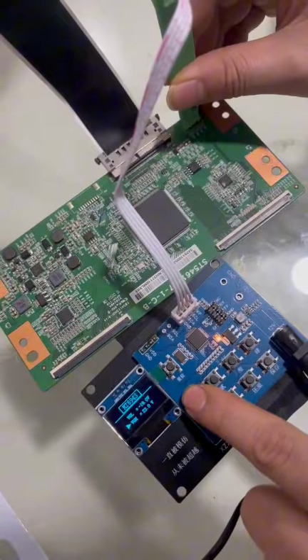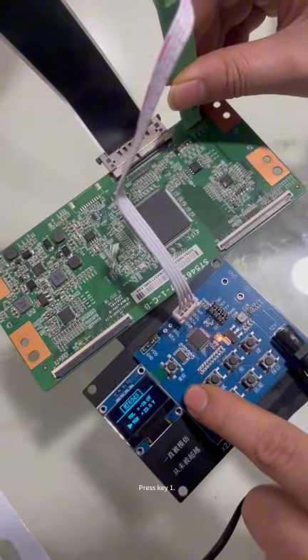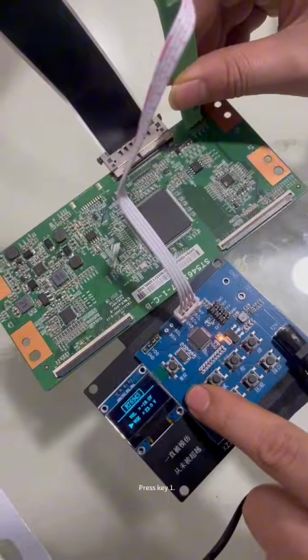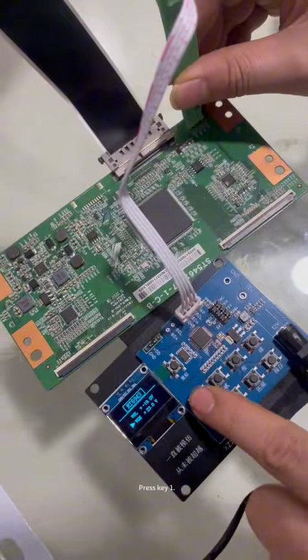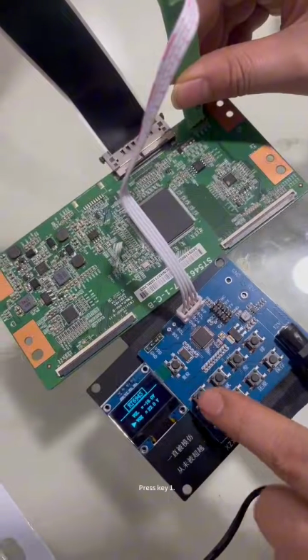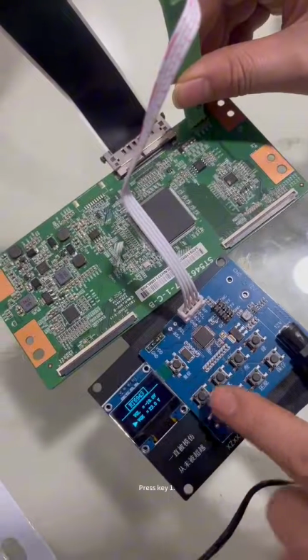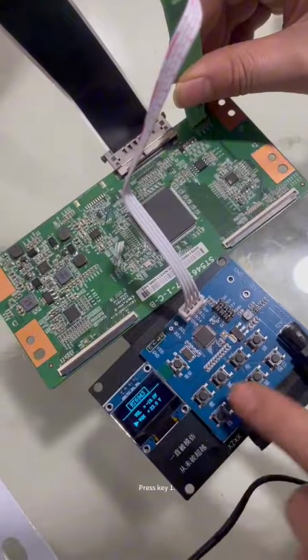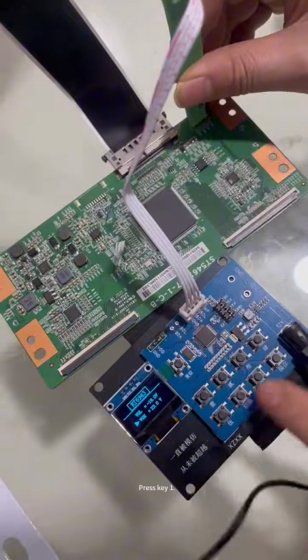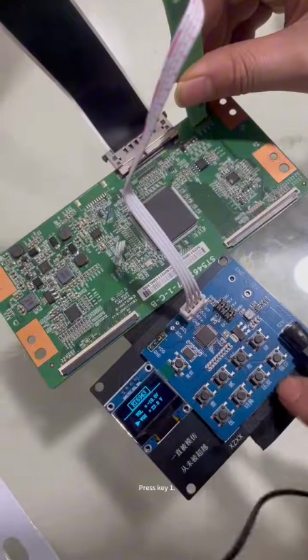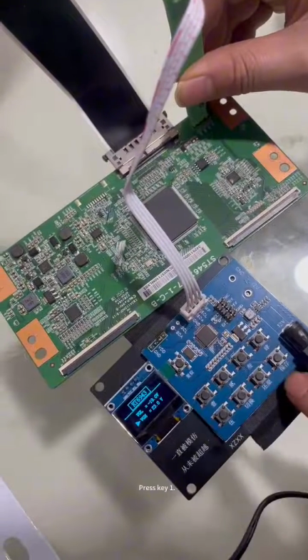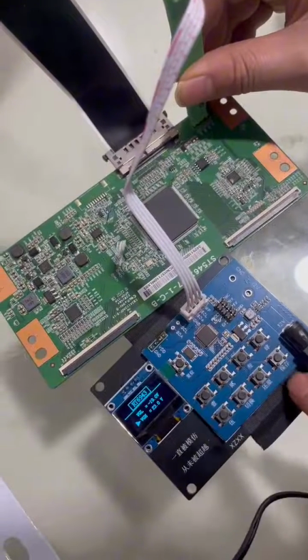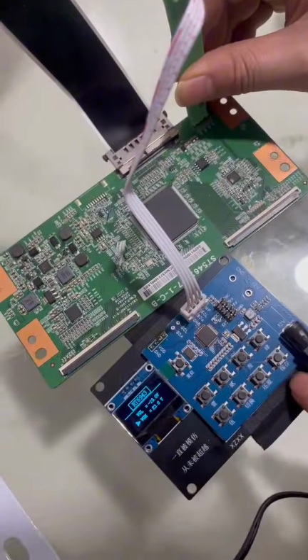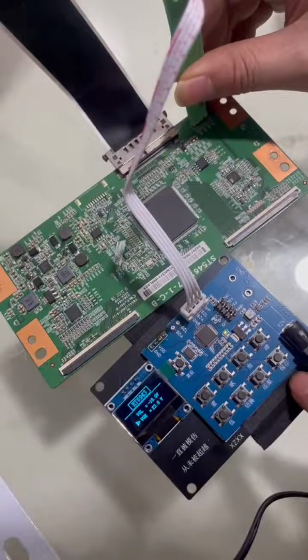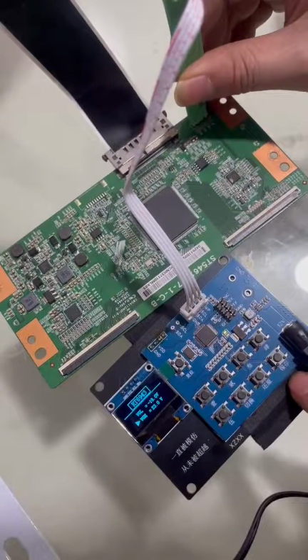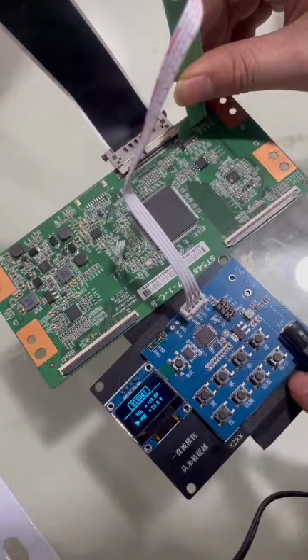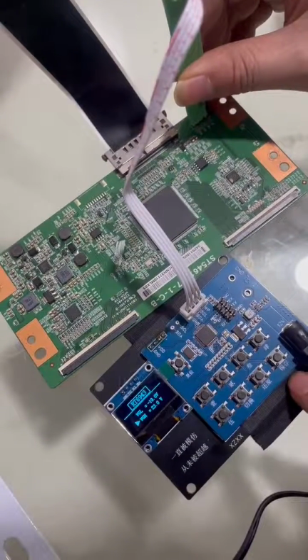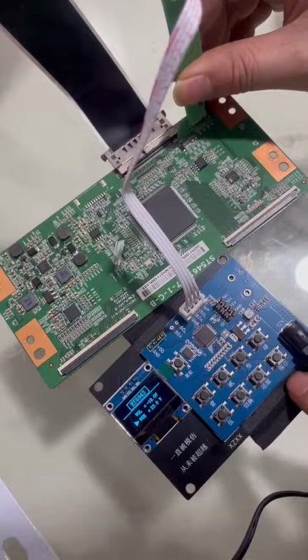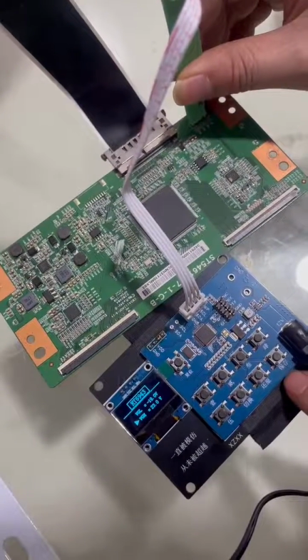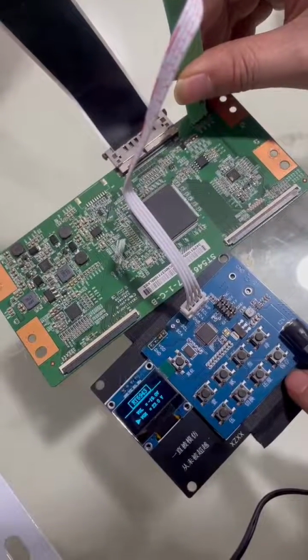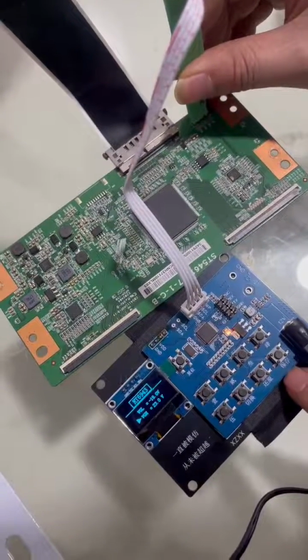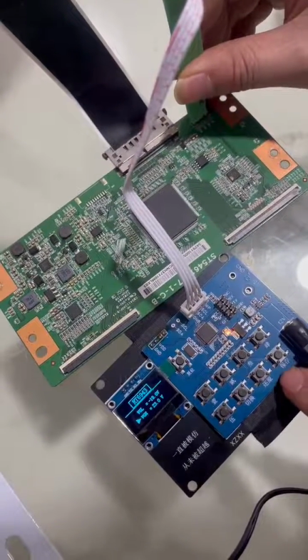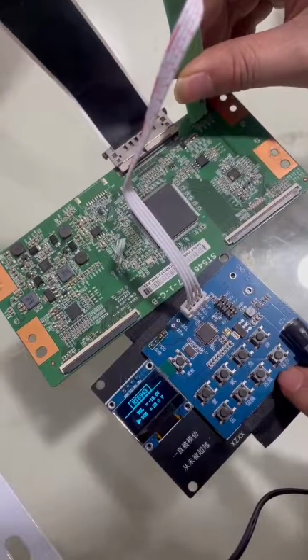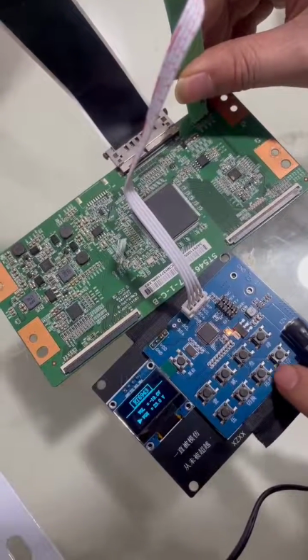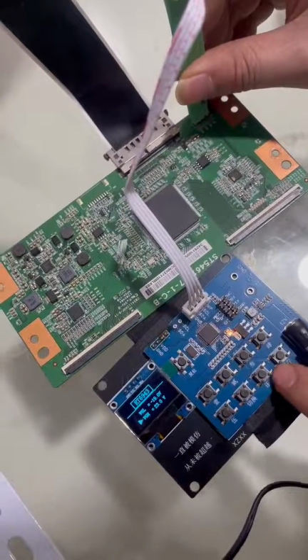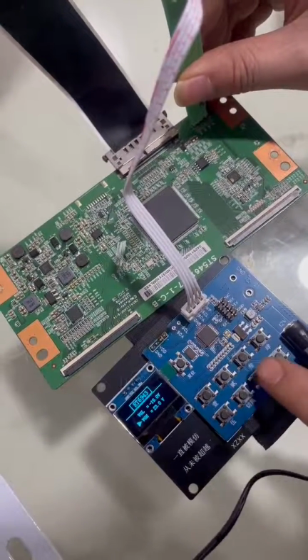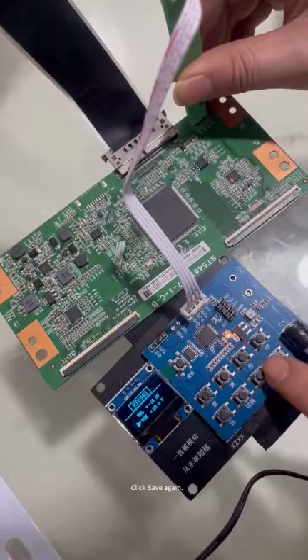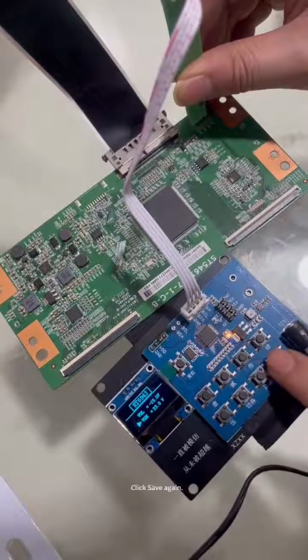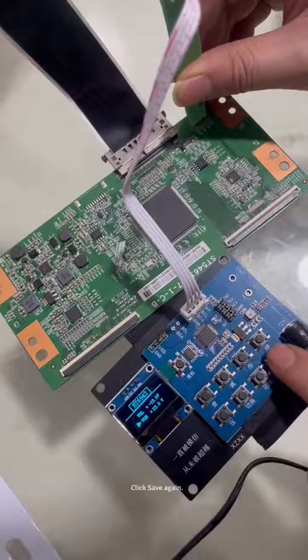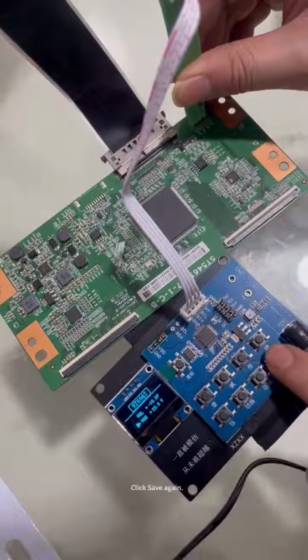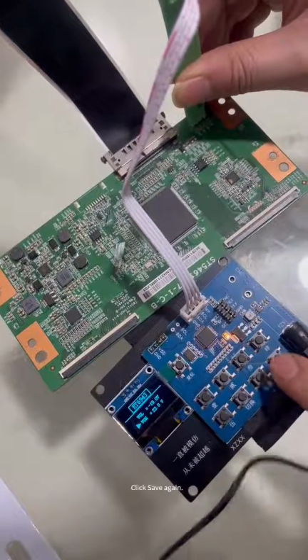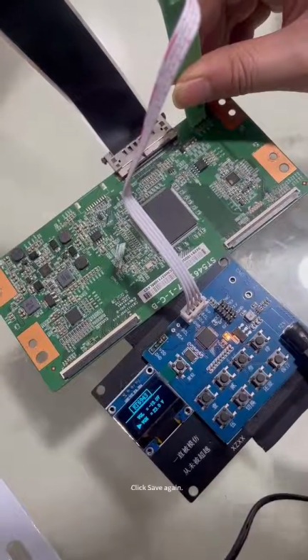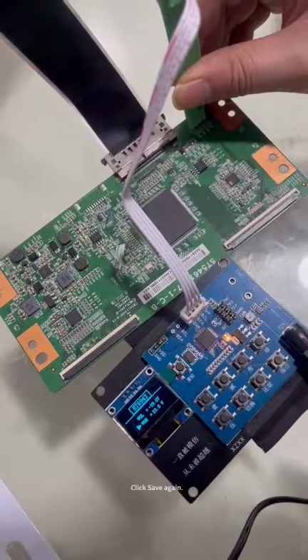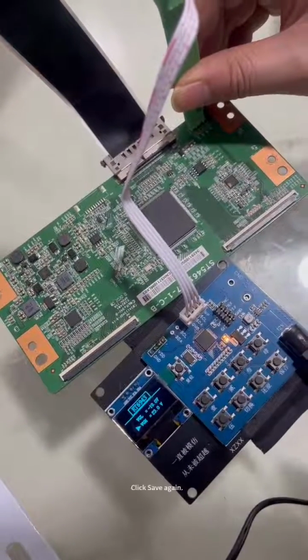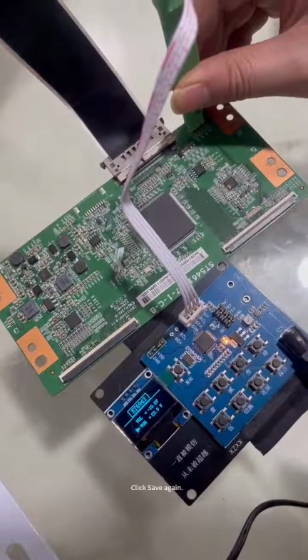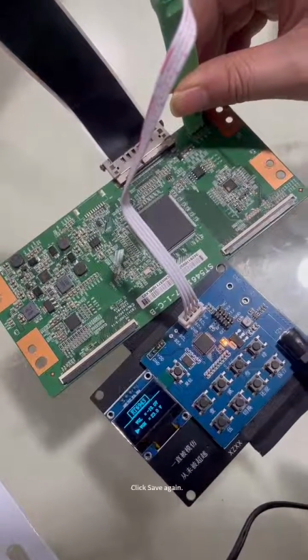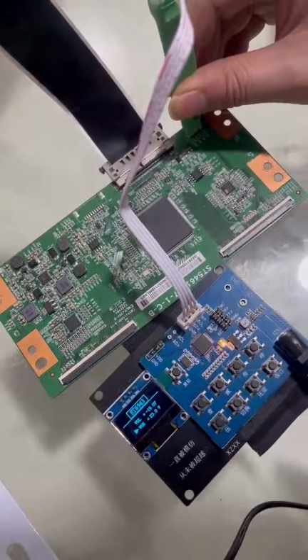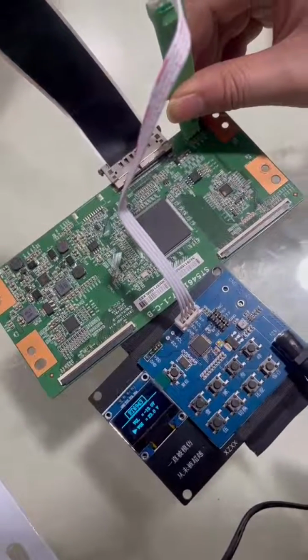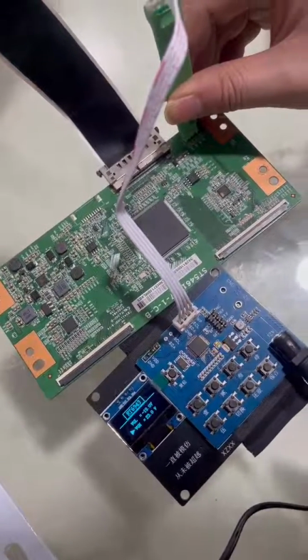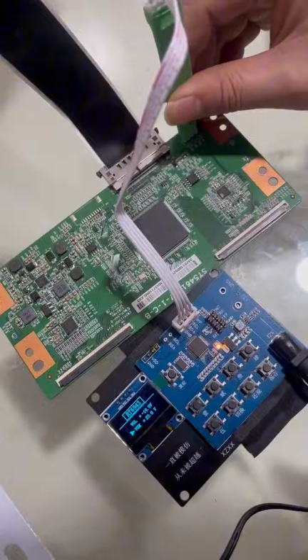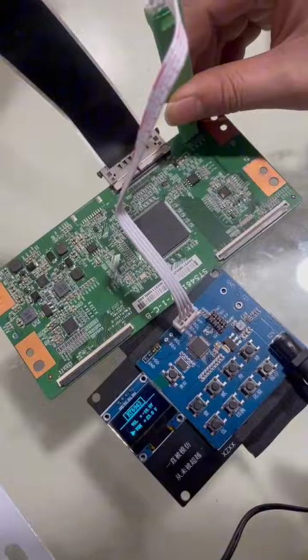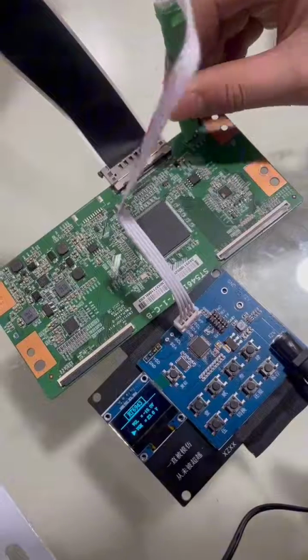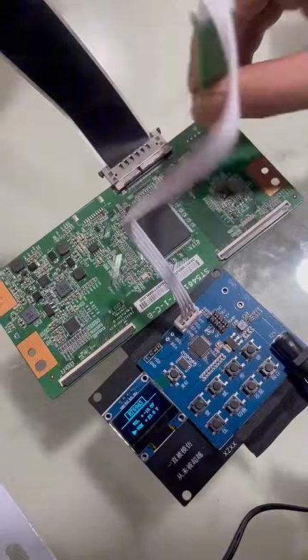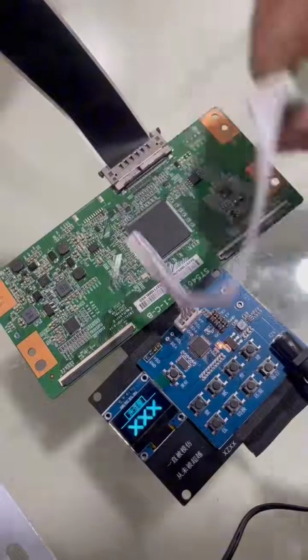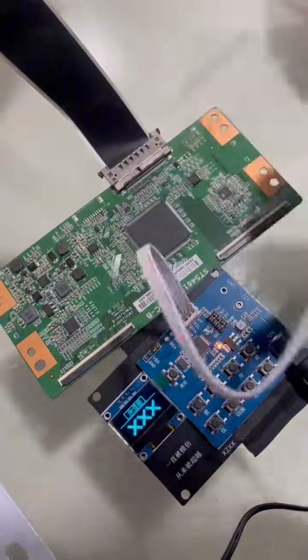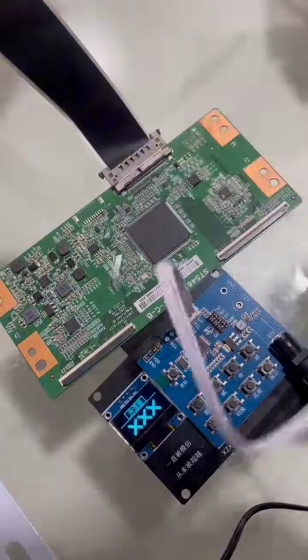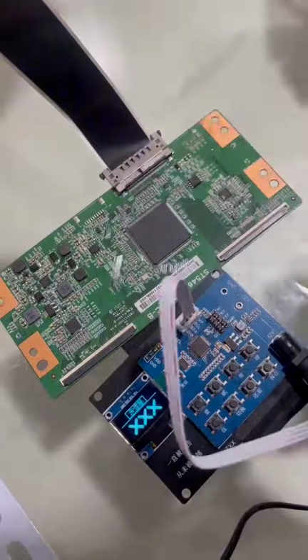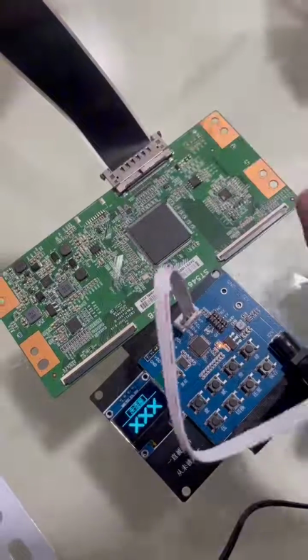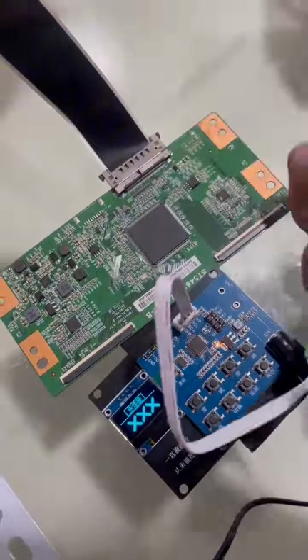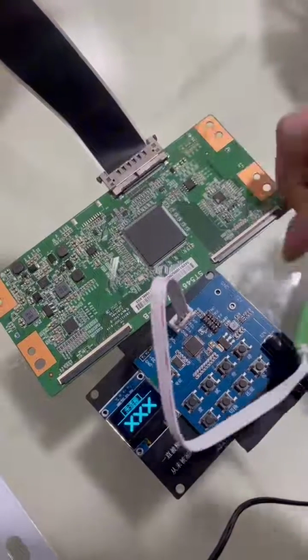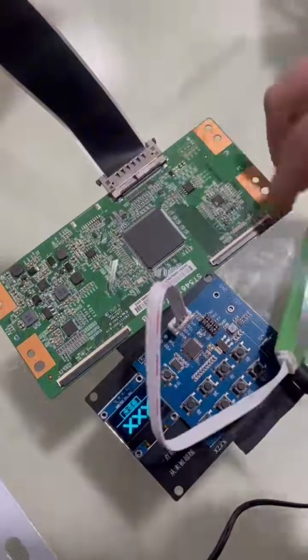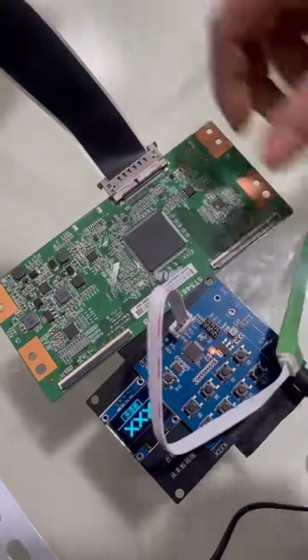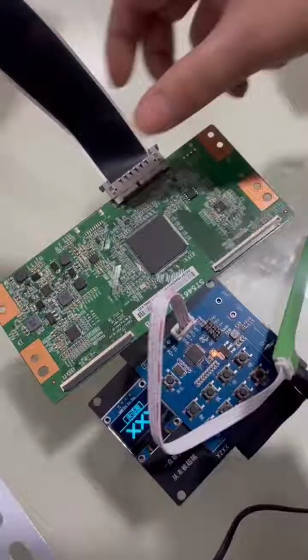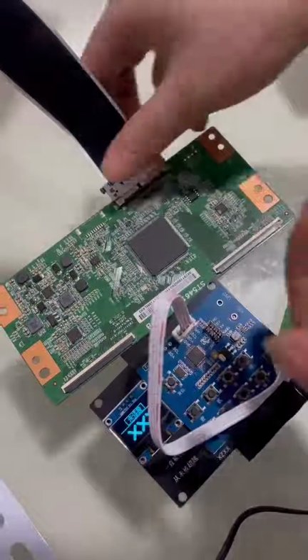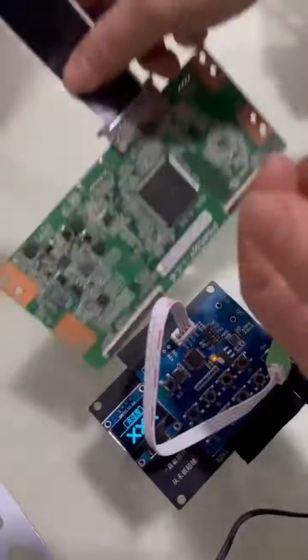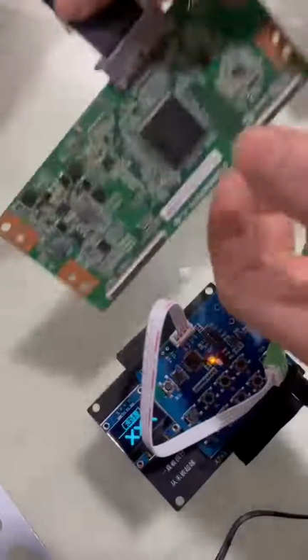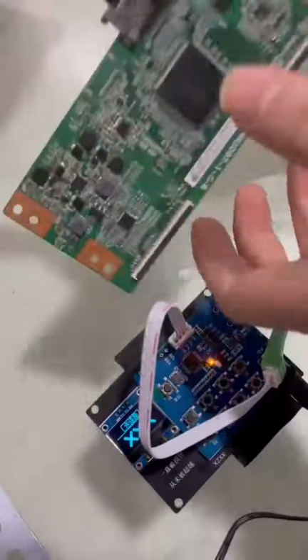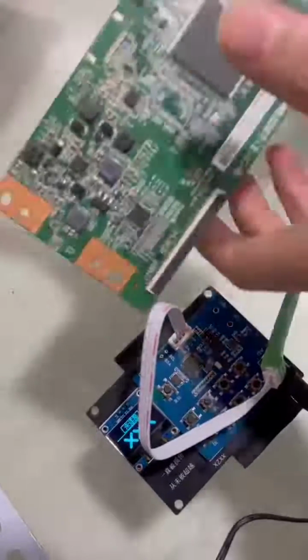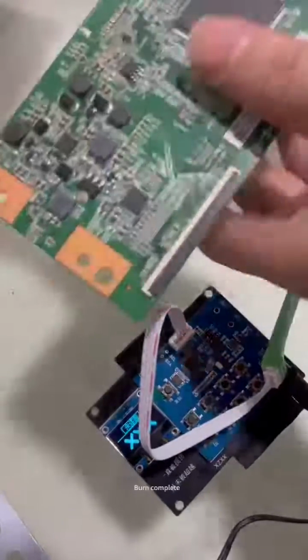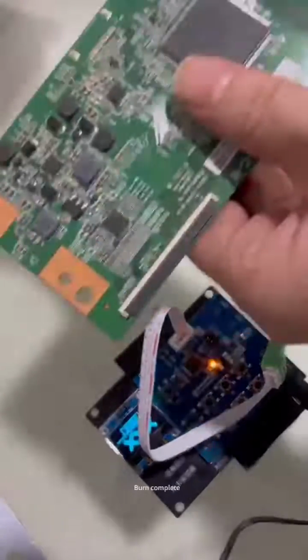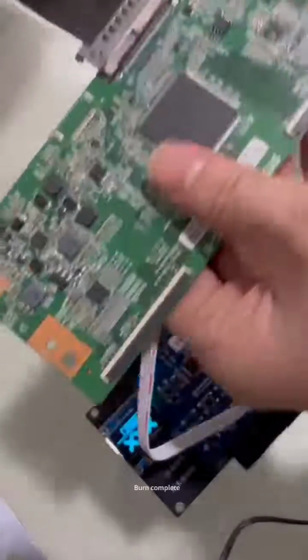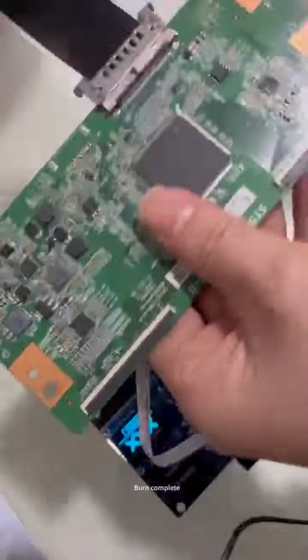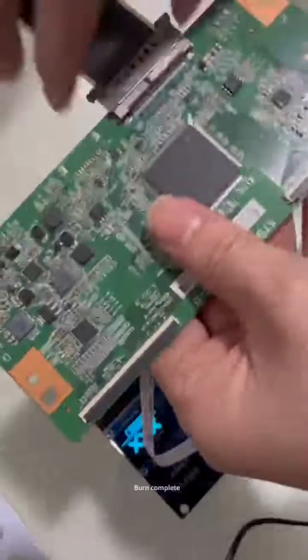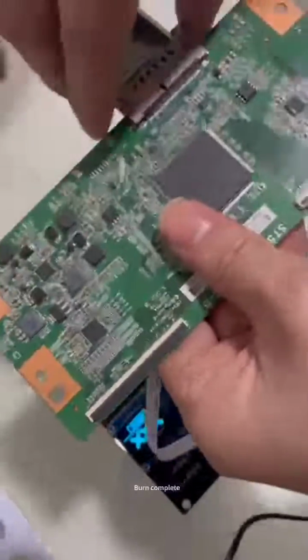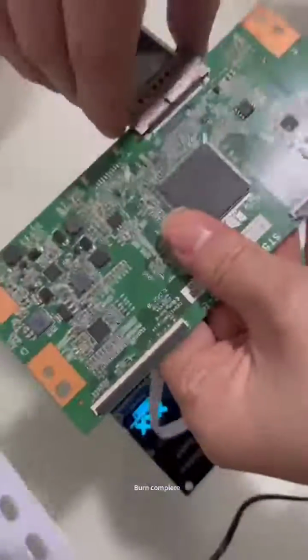Press the key, then click save again. Burn complete.